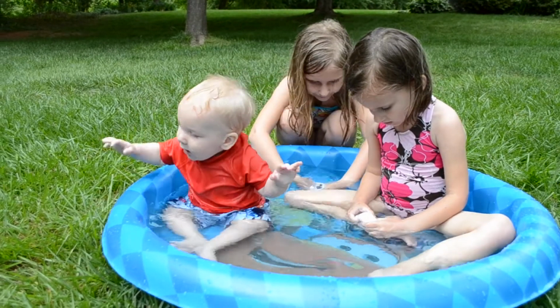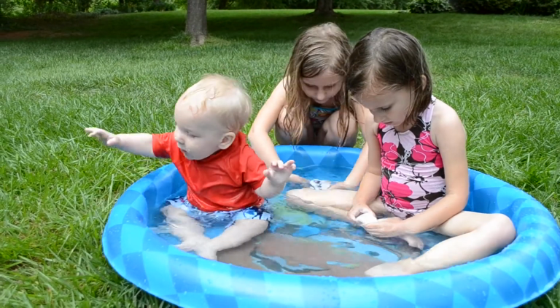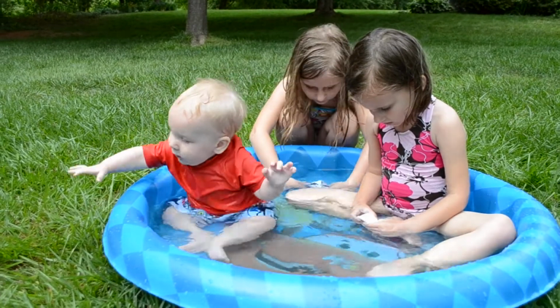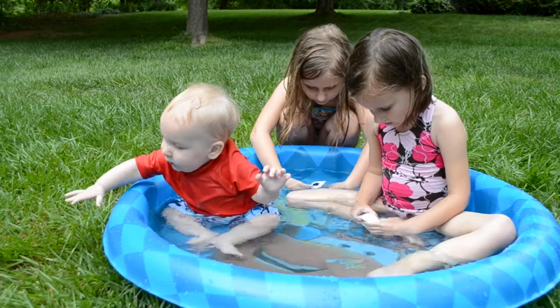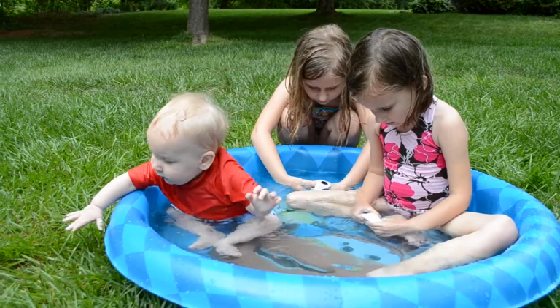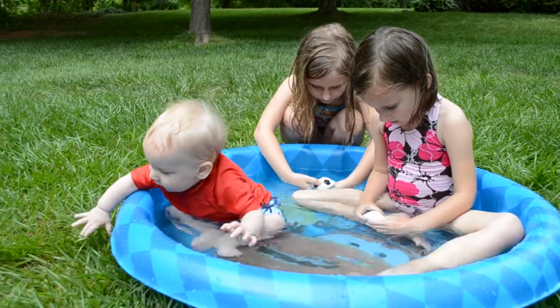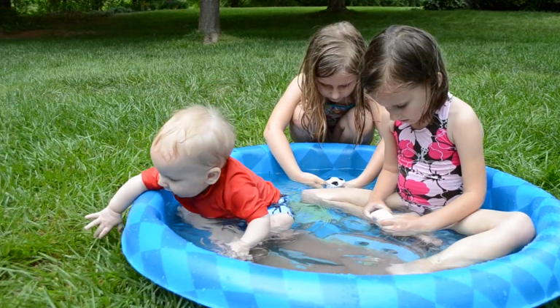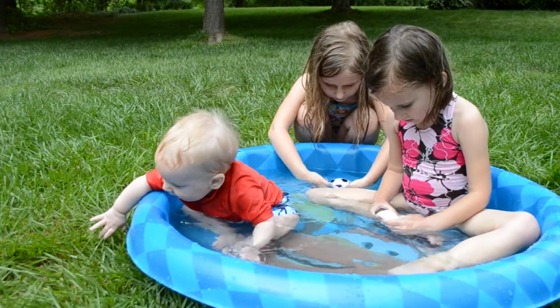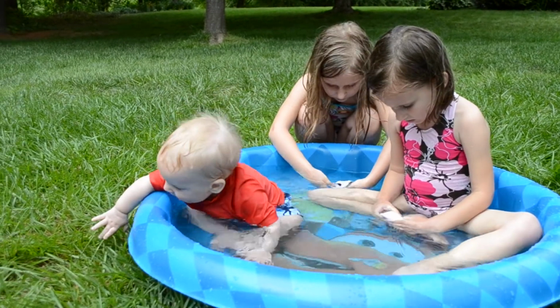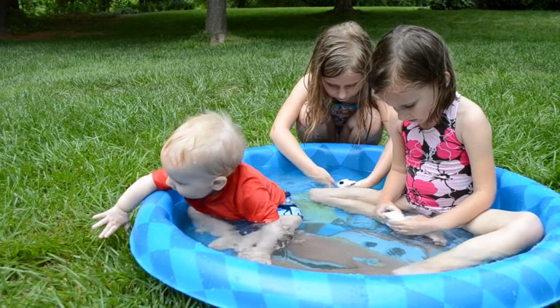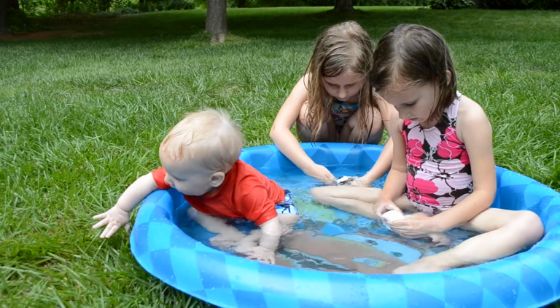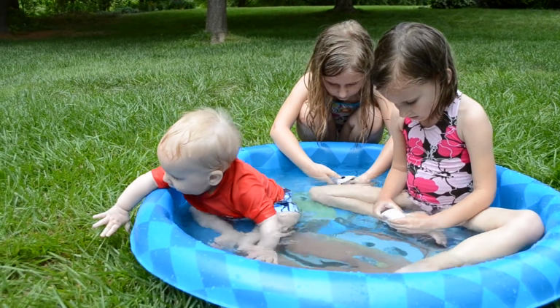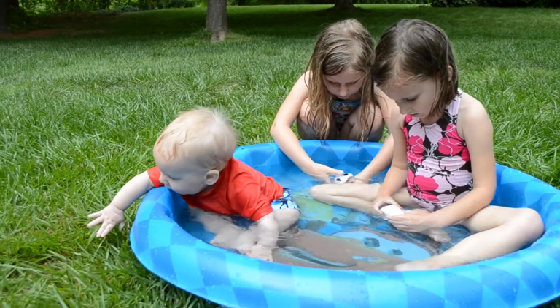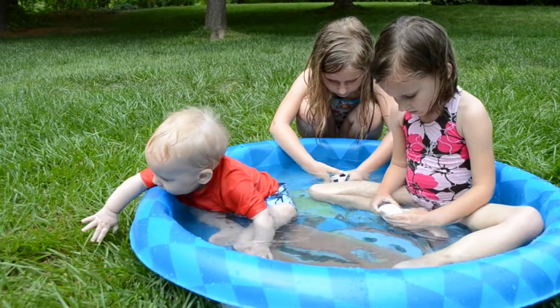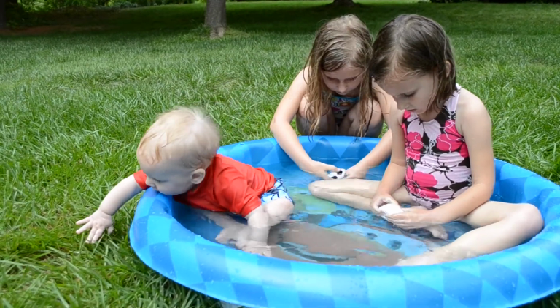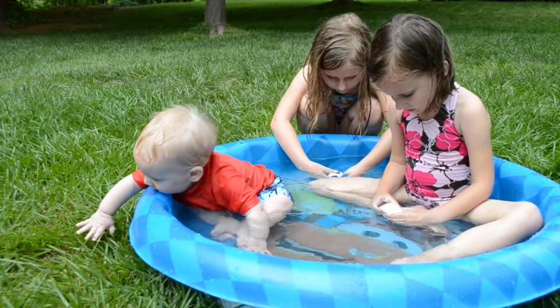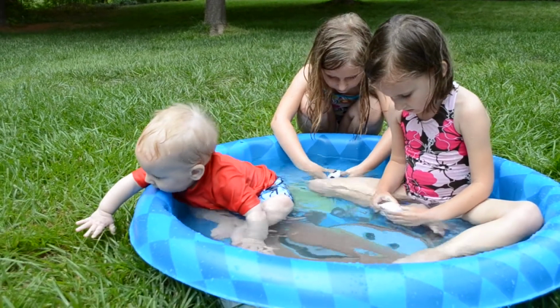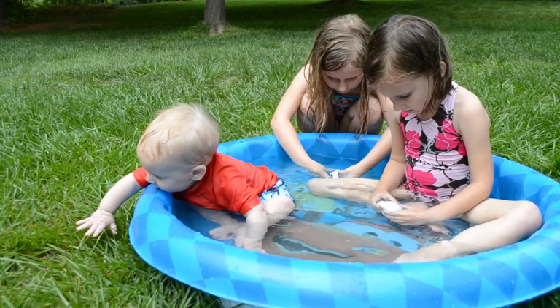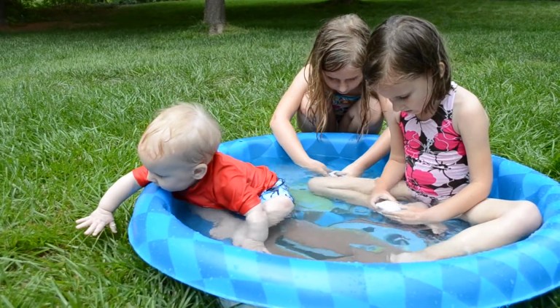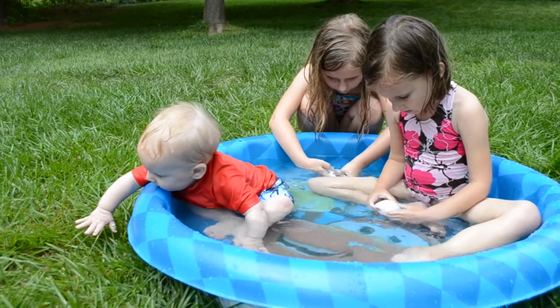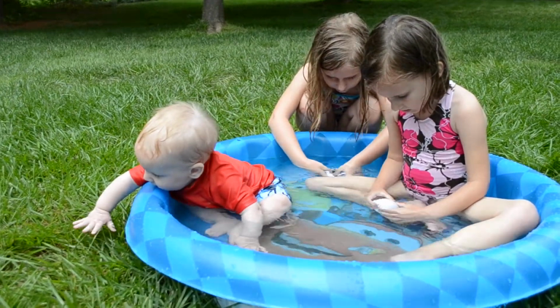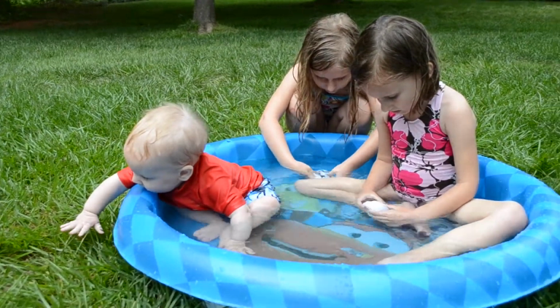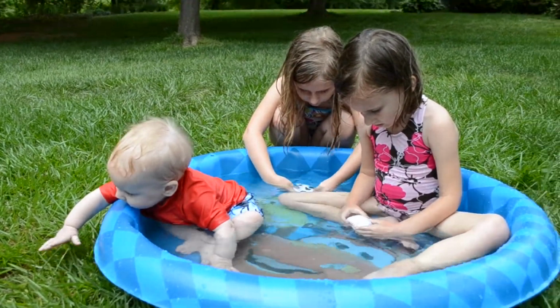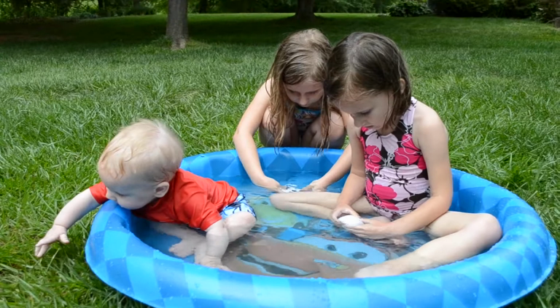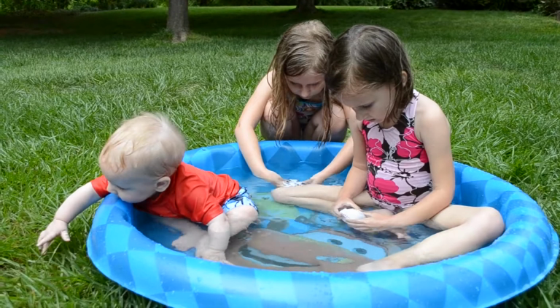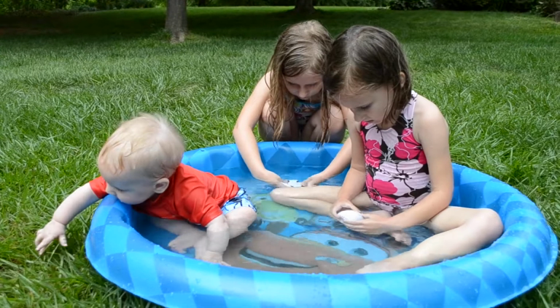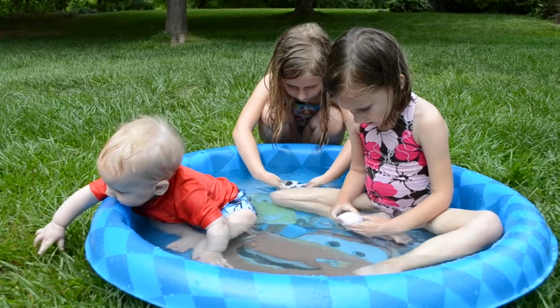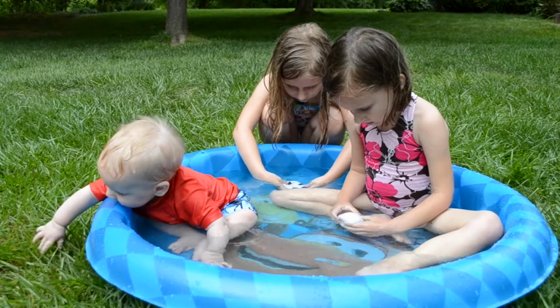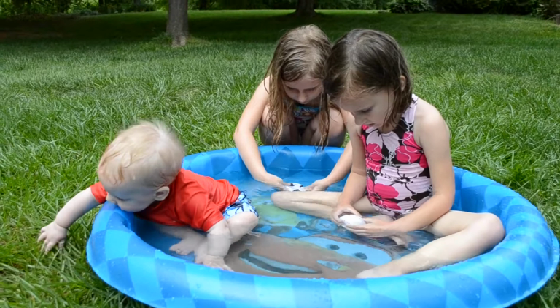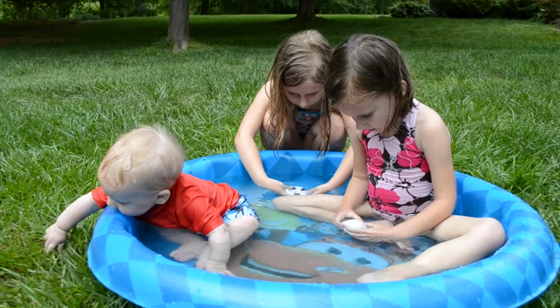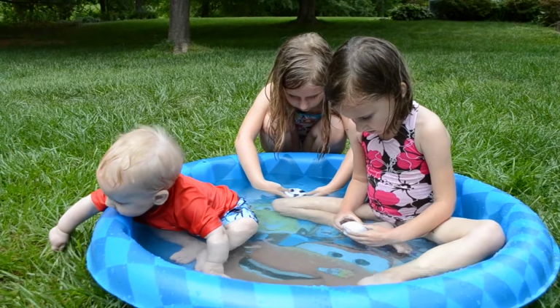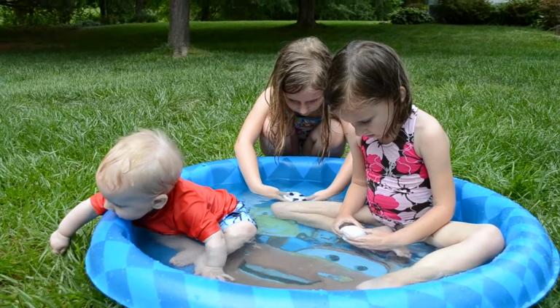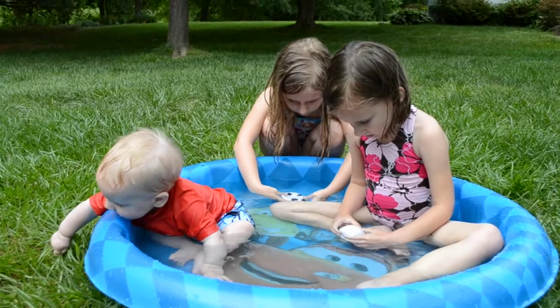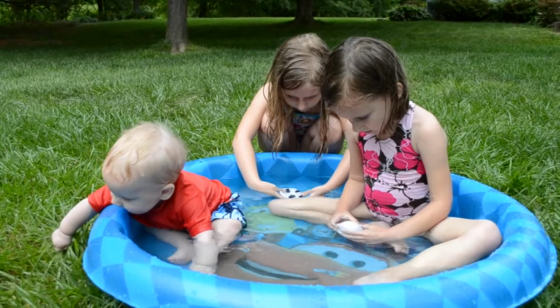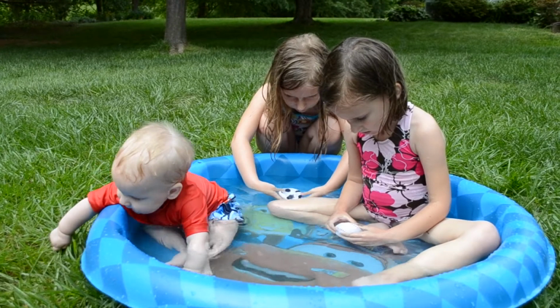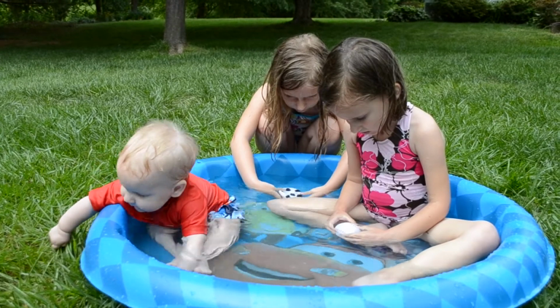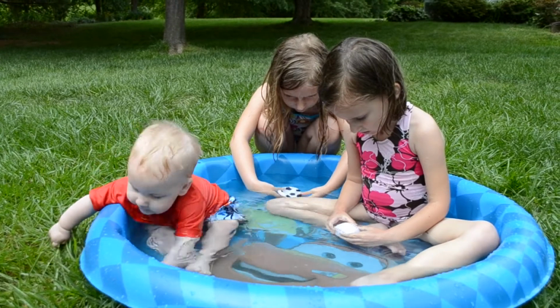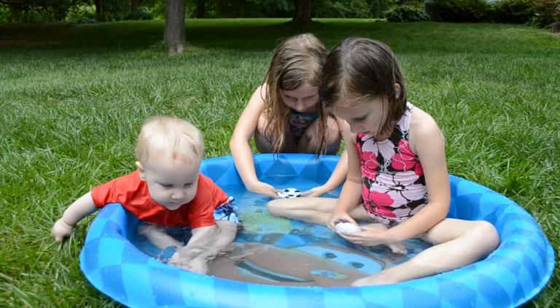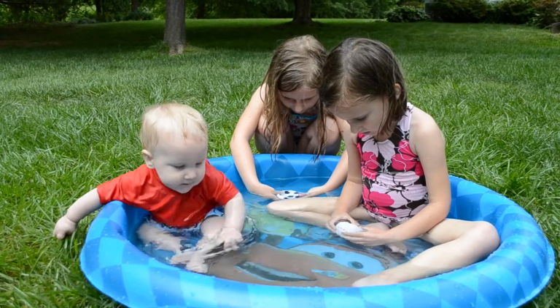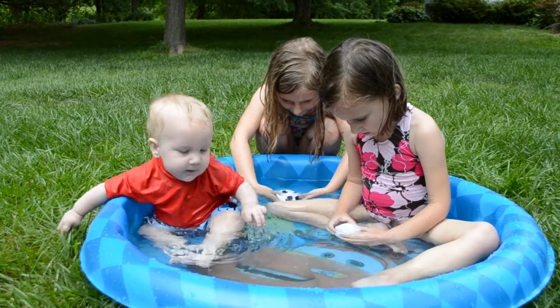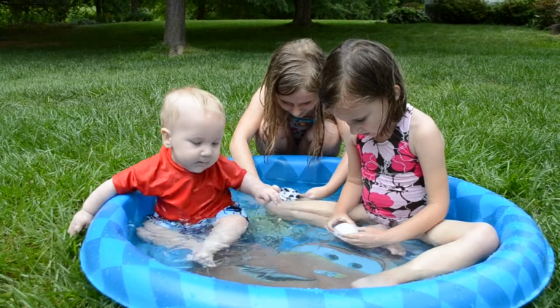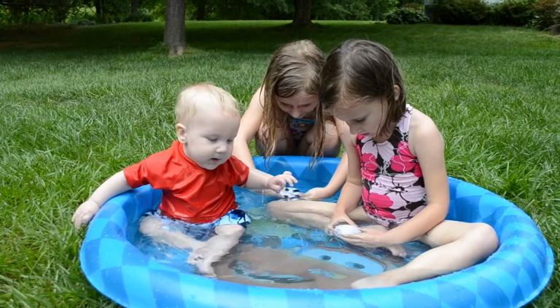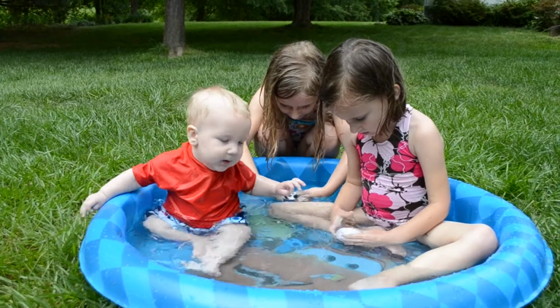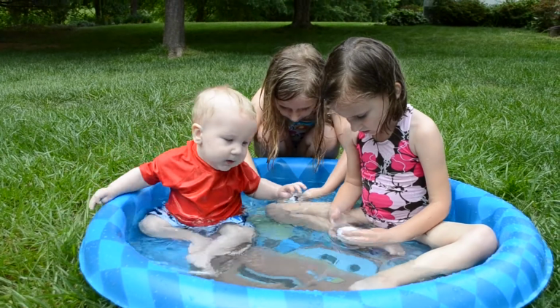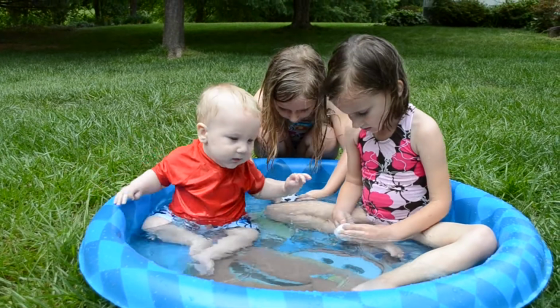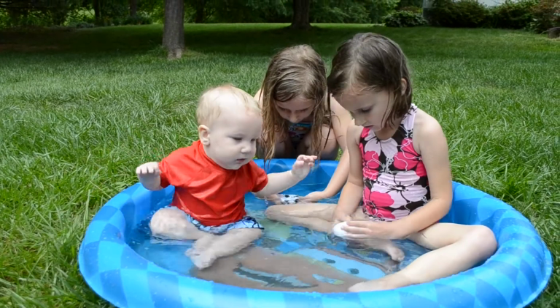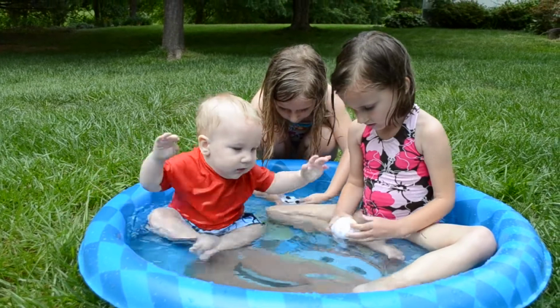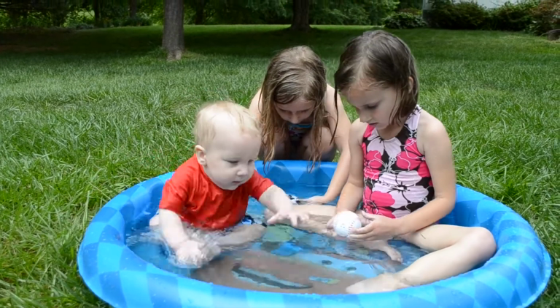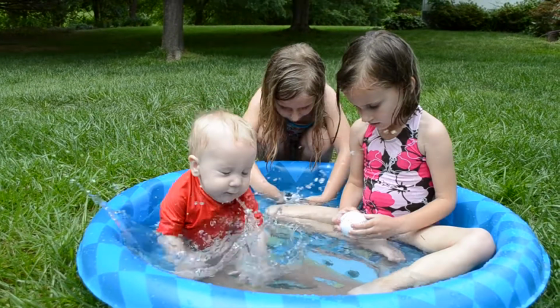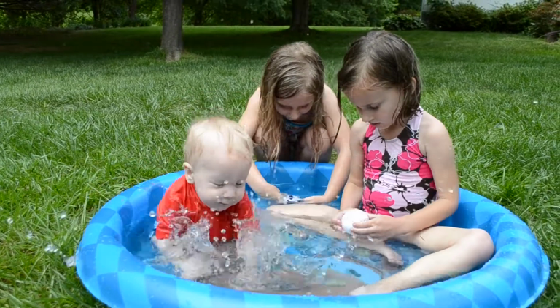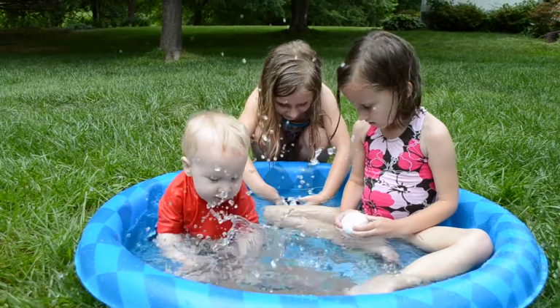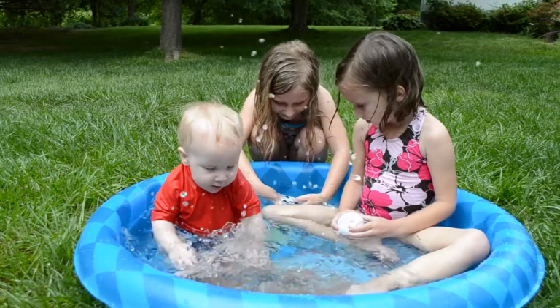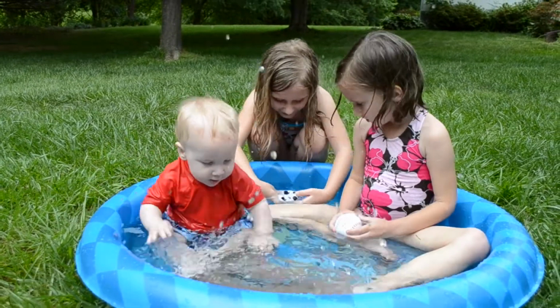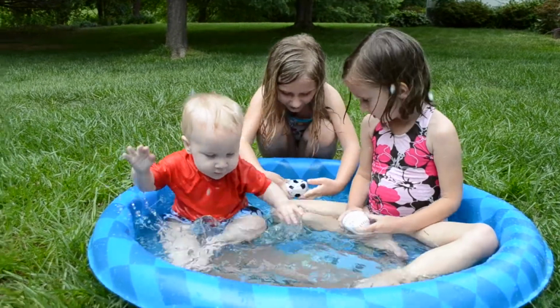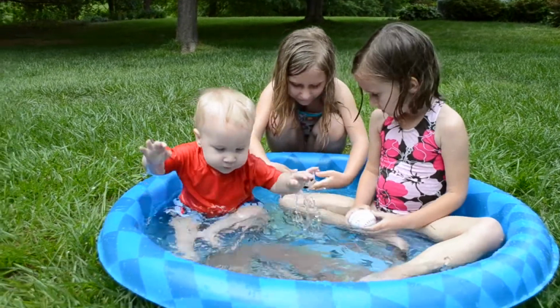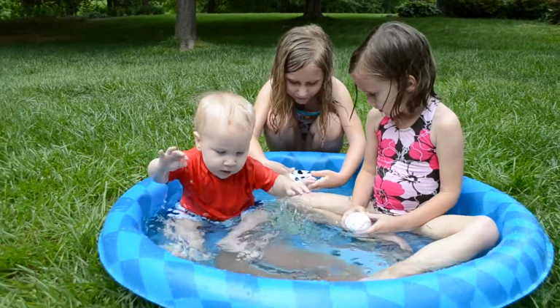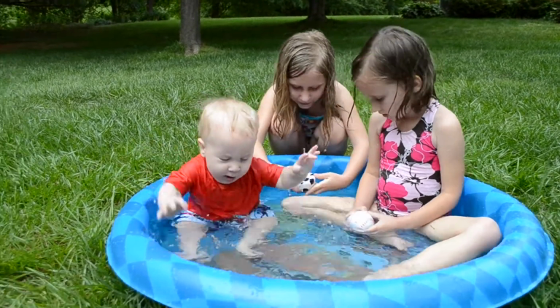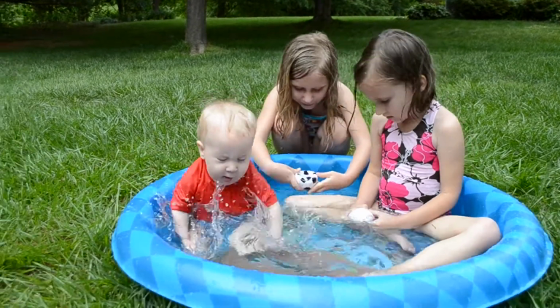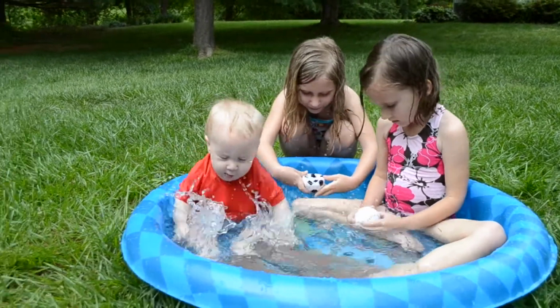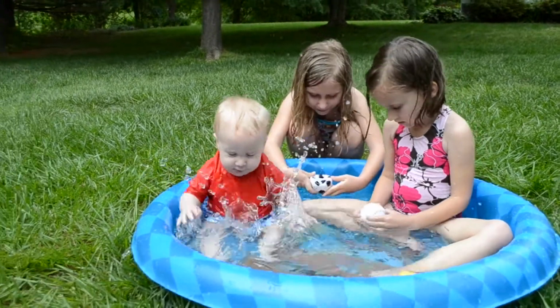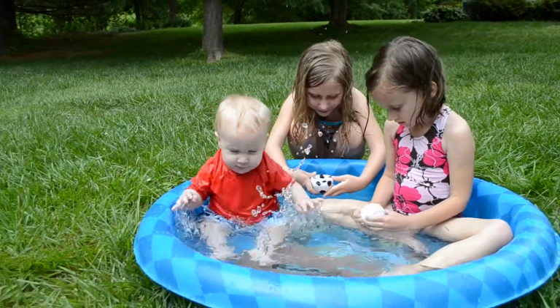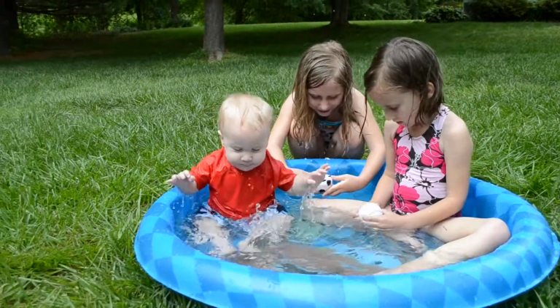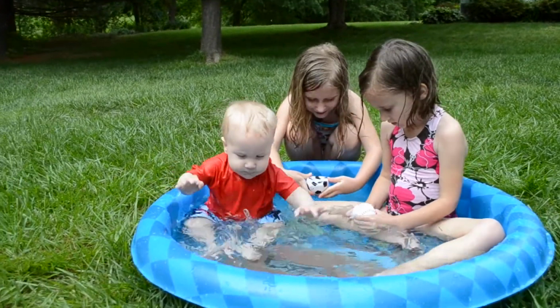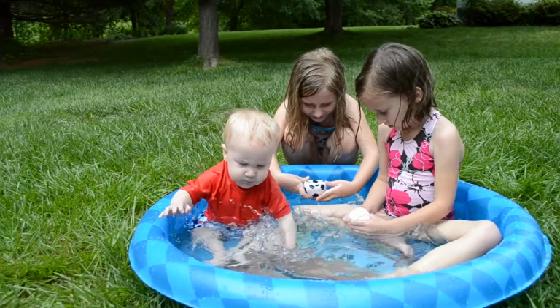Nookie, nookie! Mine looks like a bowl right now filled with water.